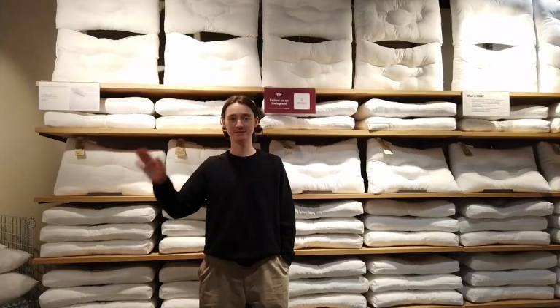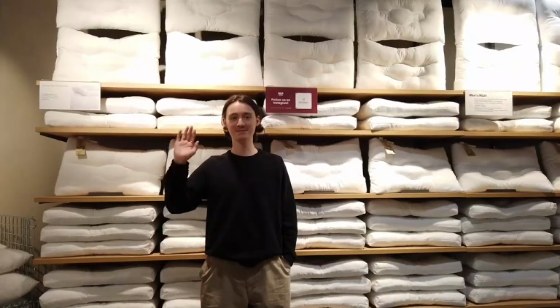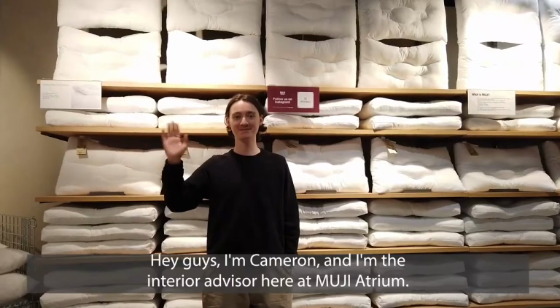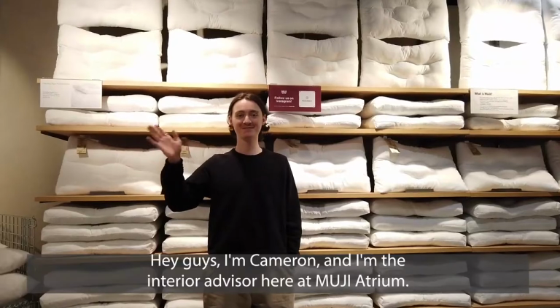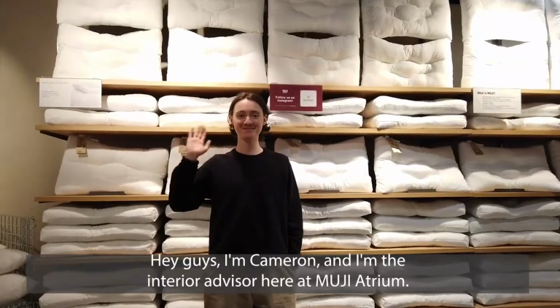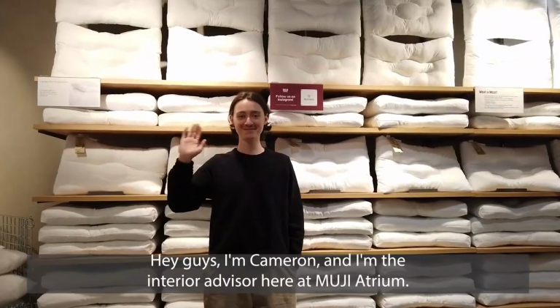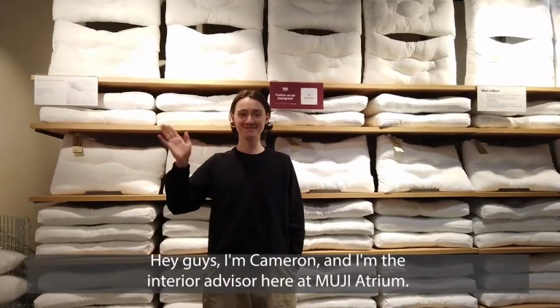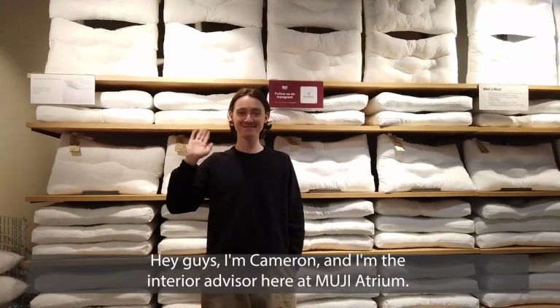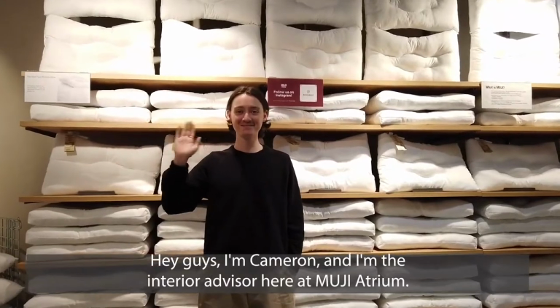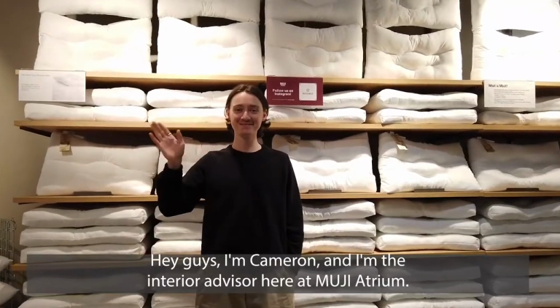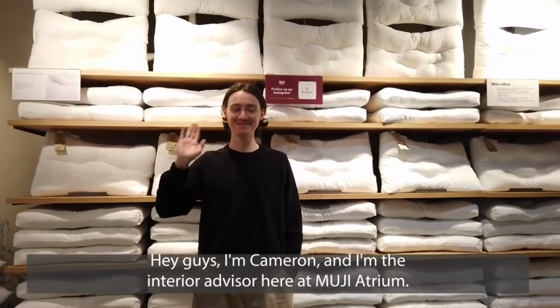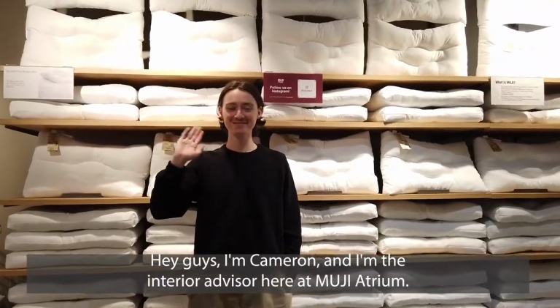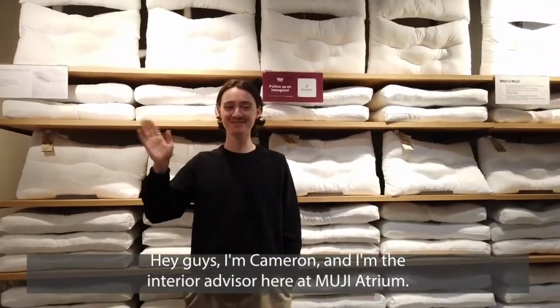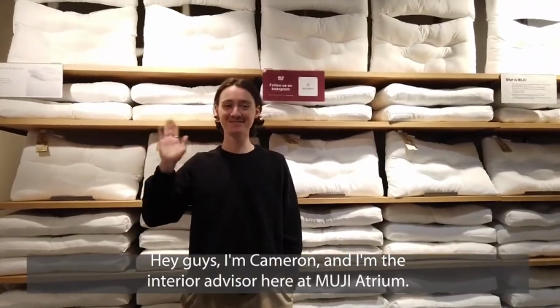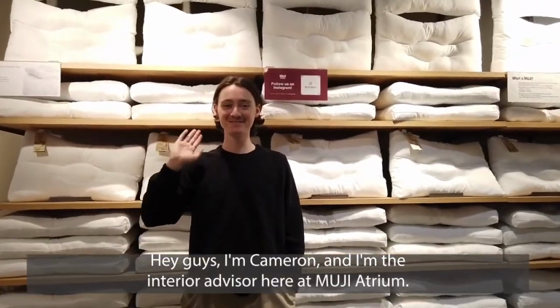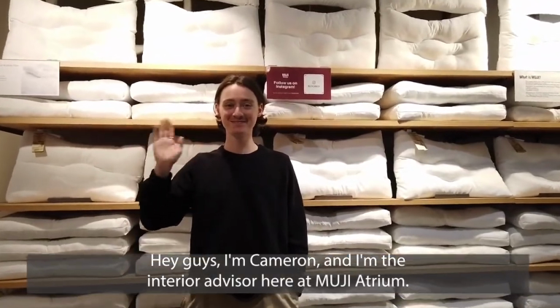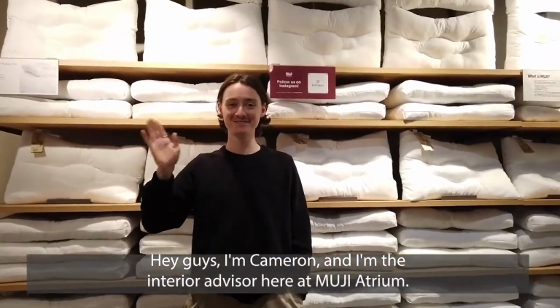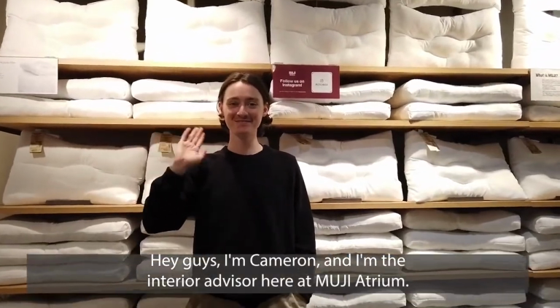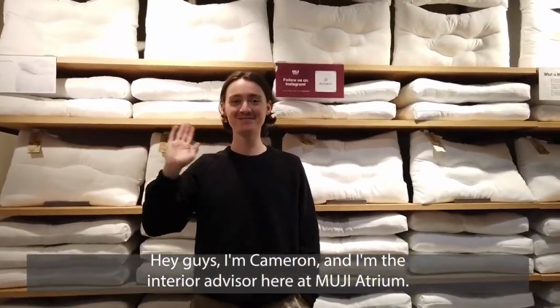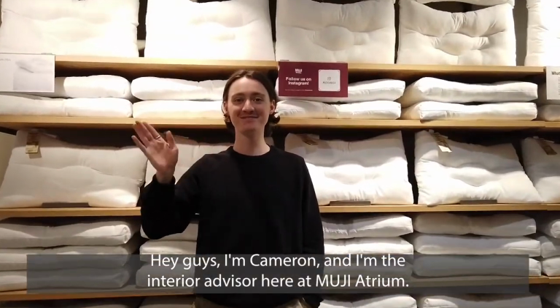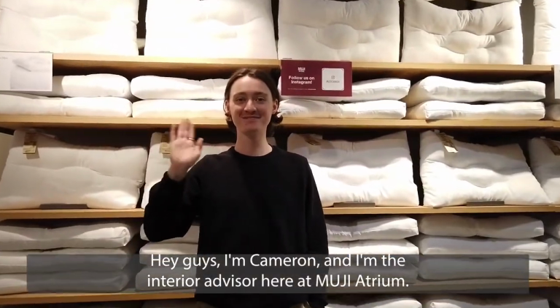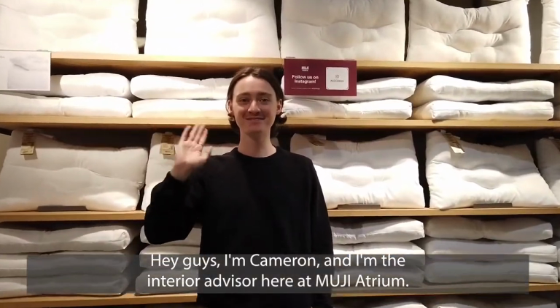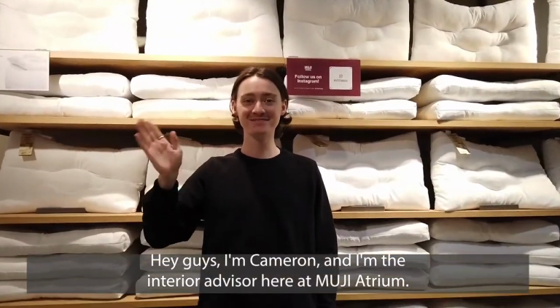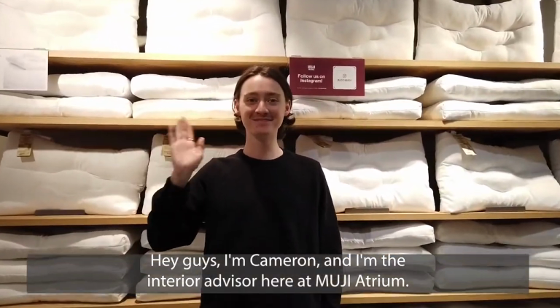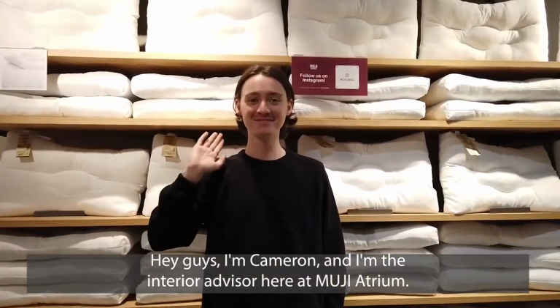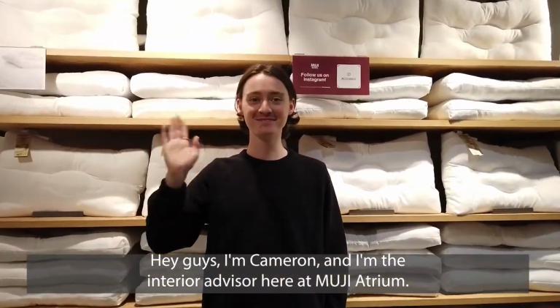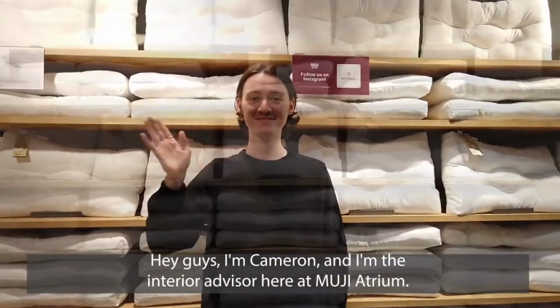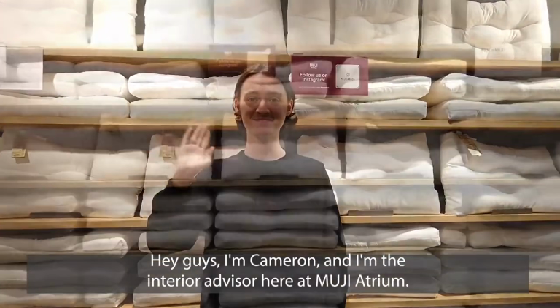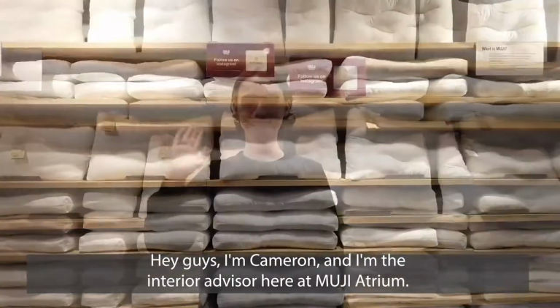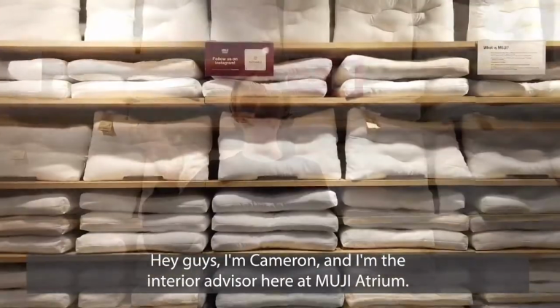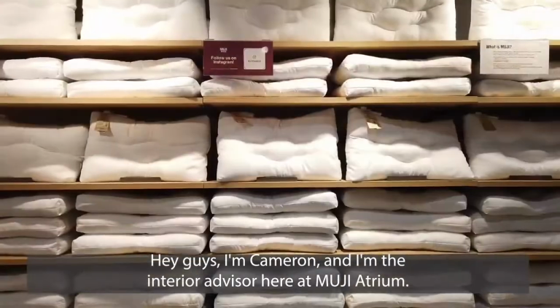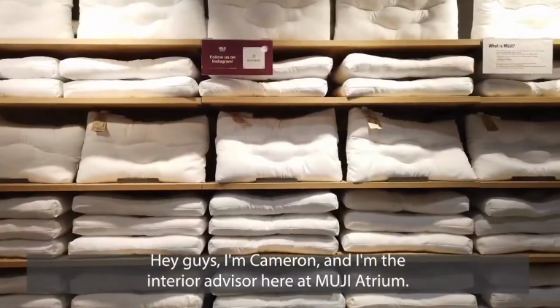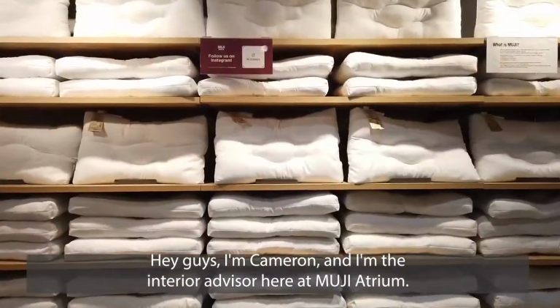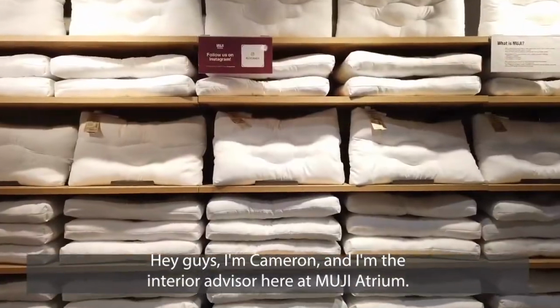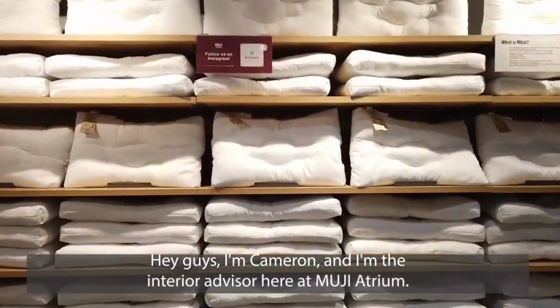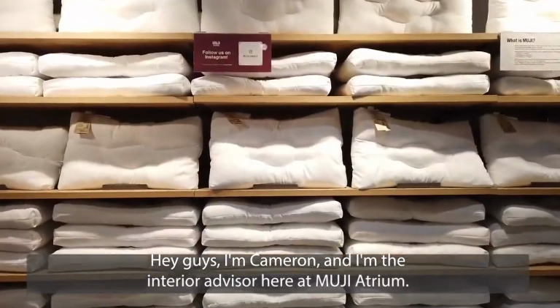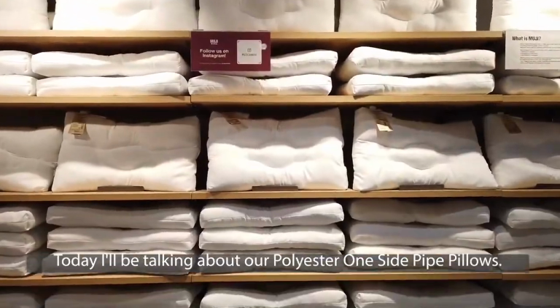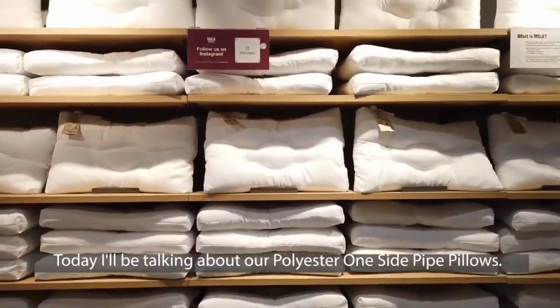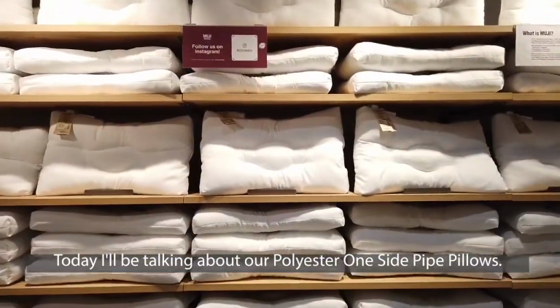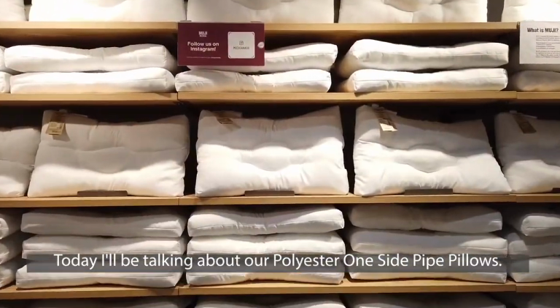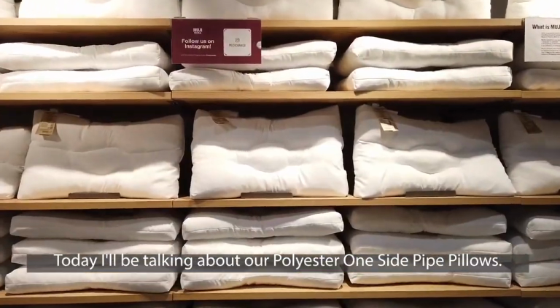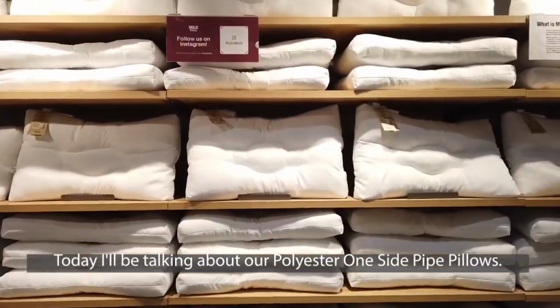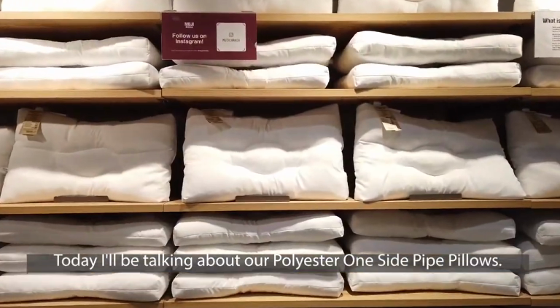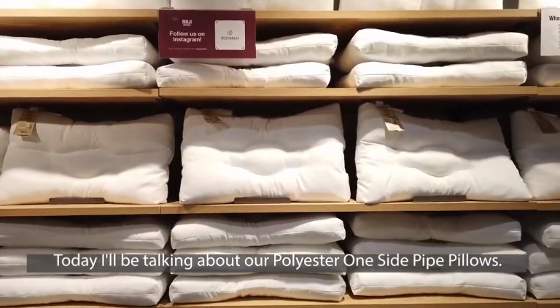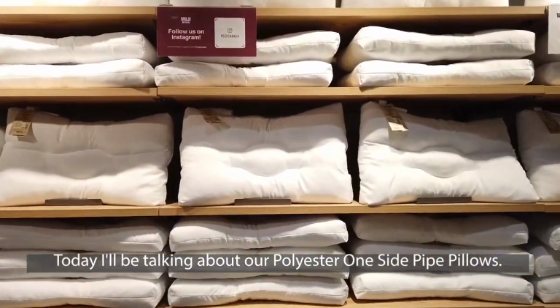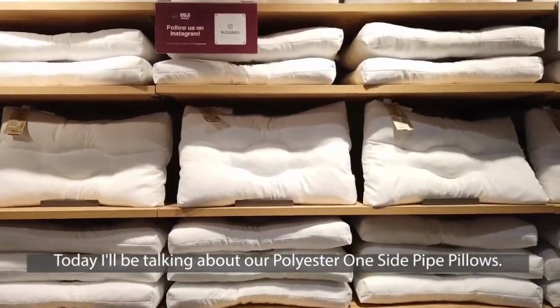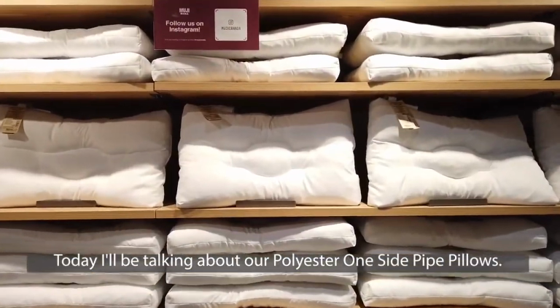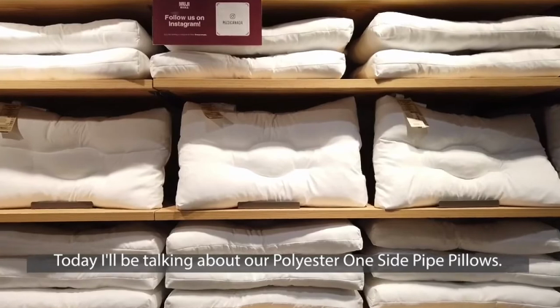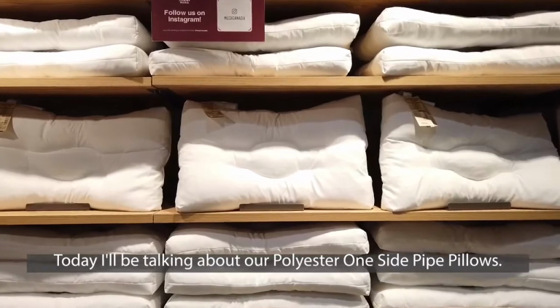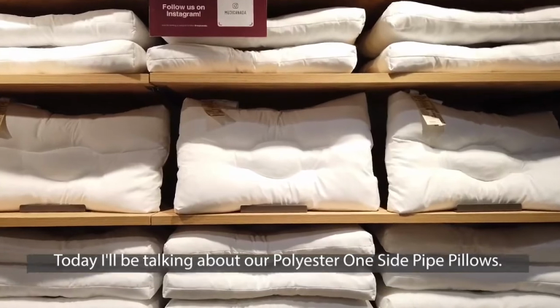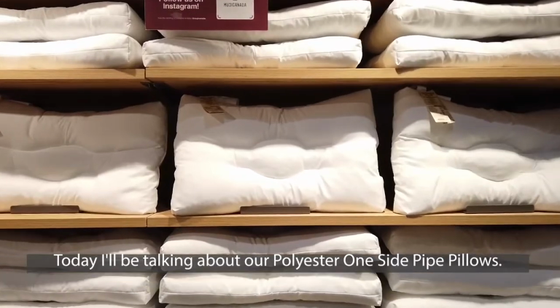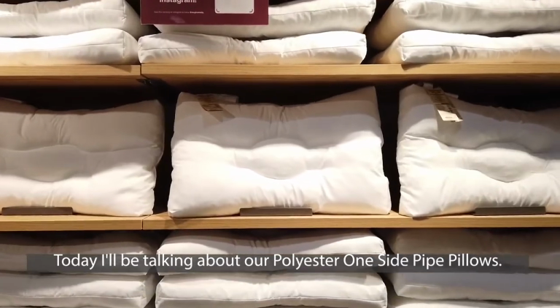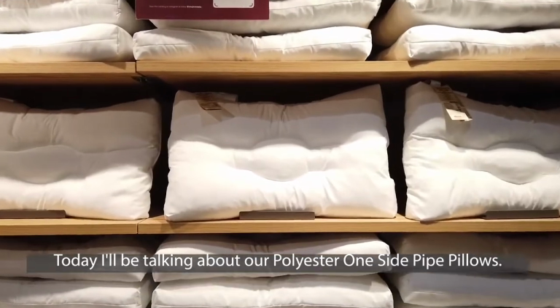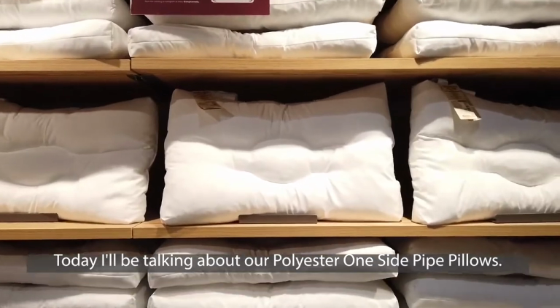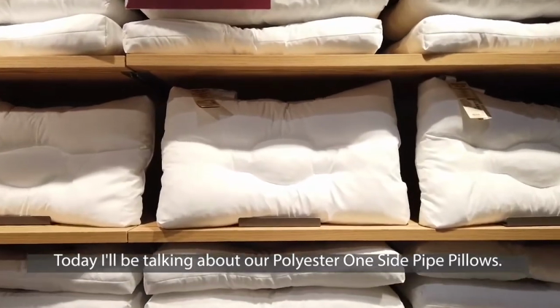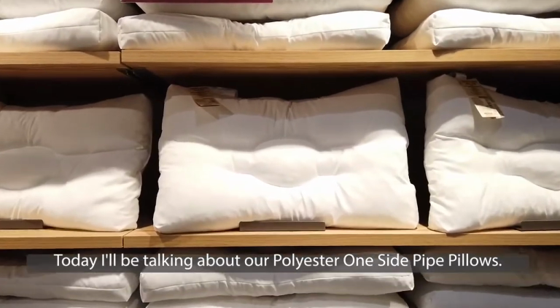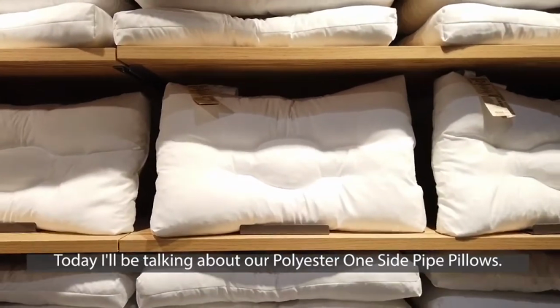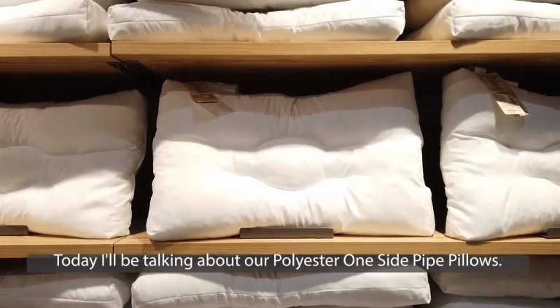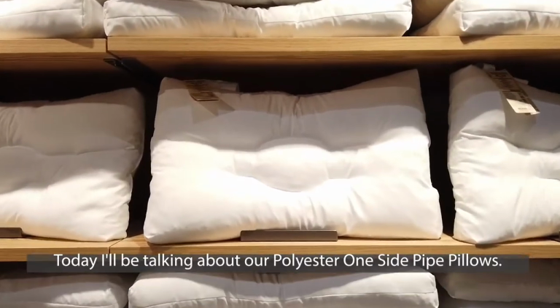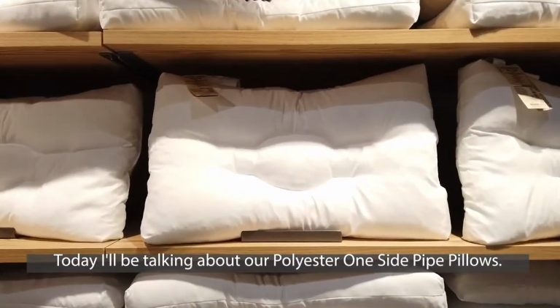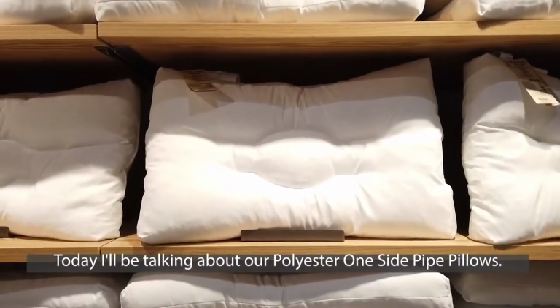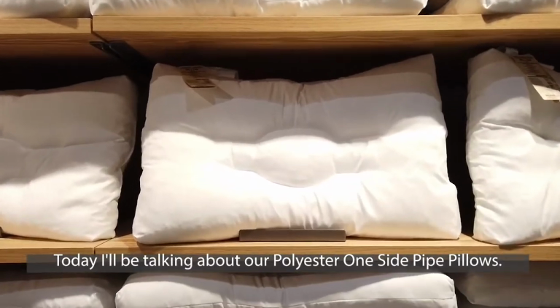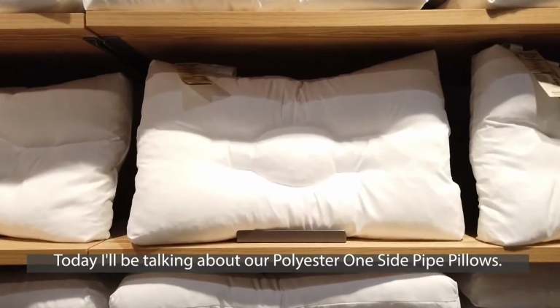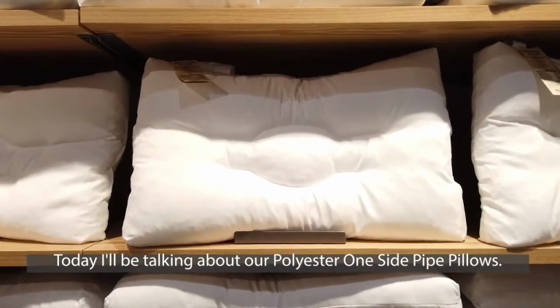Hi guys, I'm Cameron, and I'm the interior advisor here at MoojiHroom. Today I'll be talking about our polyester one-side pipe pillows.